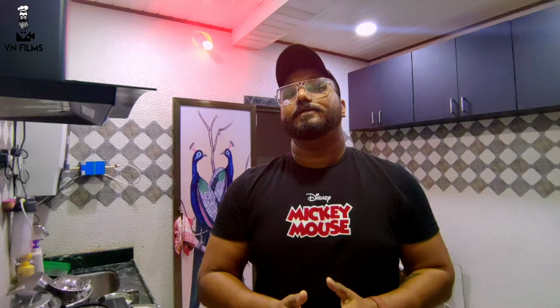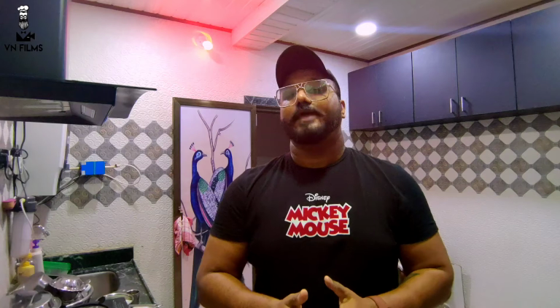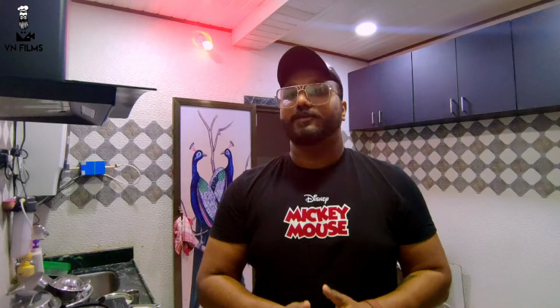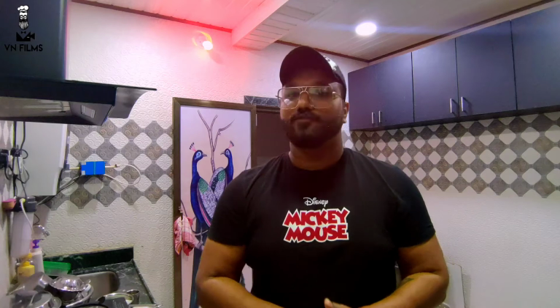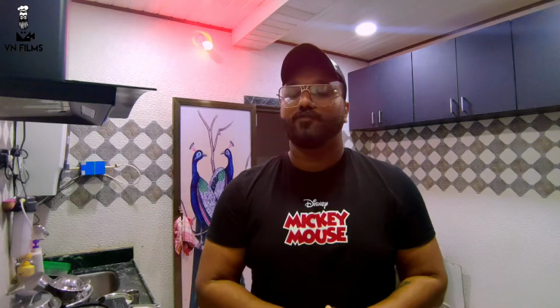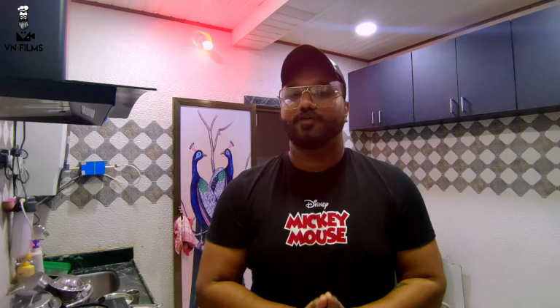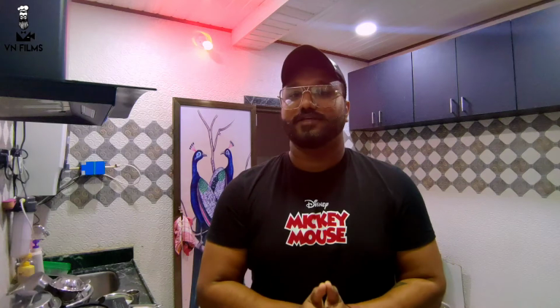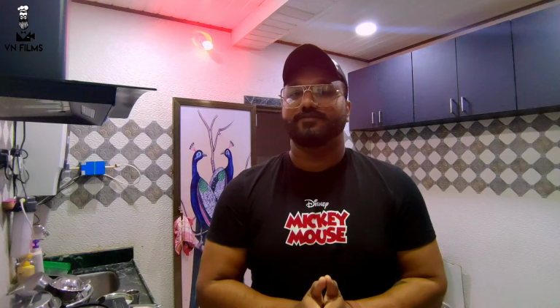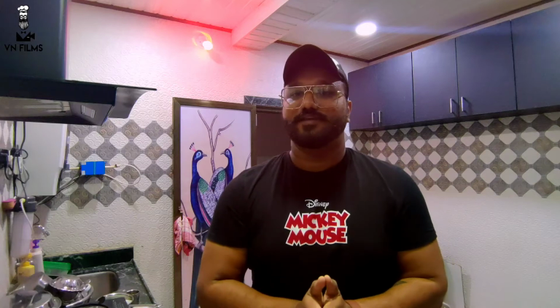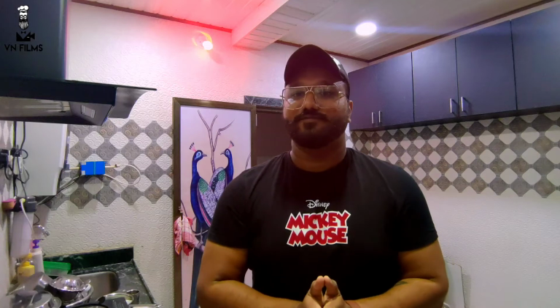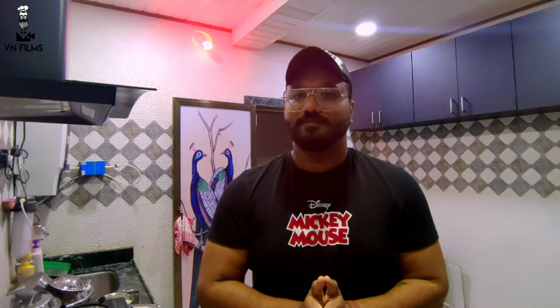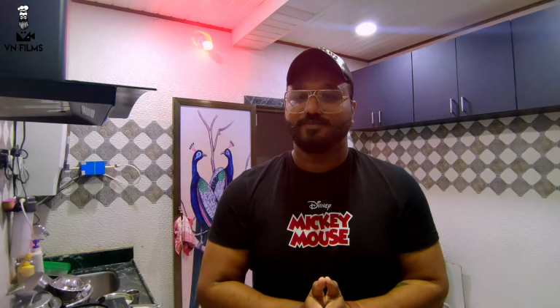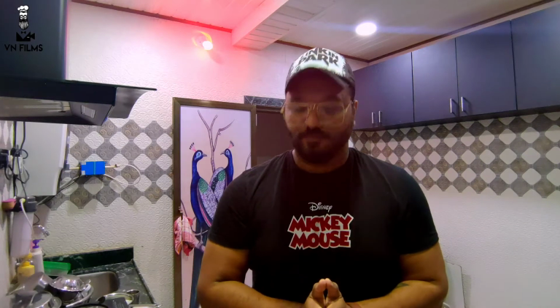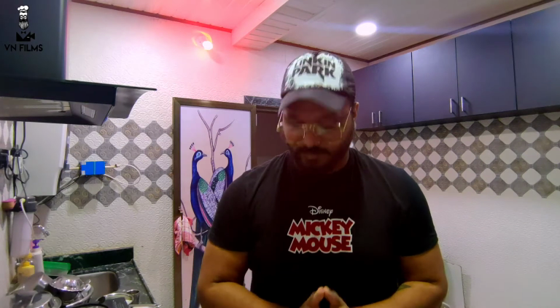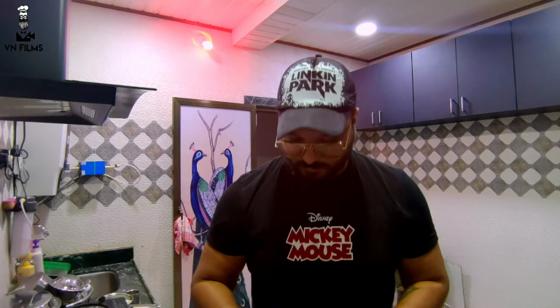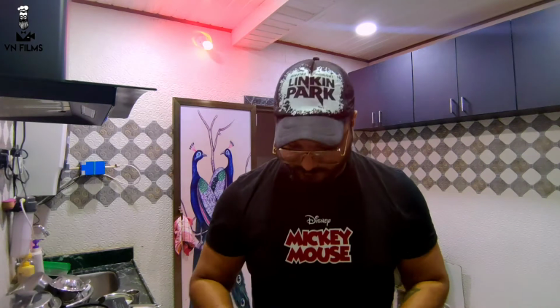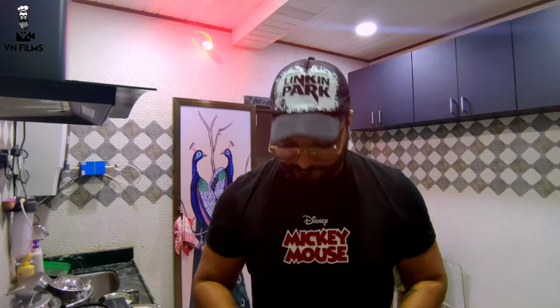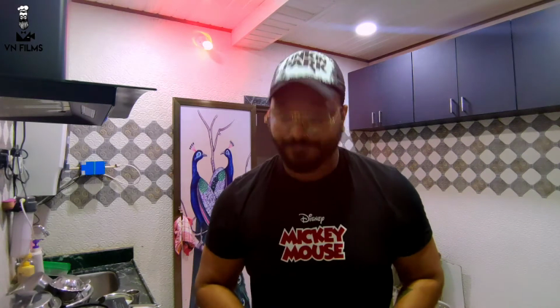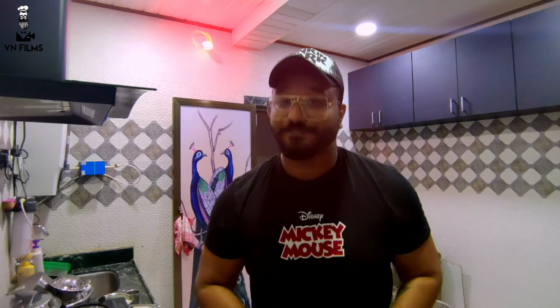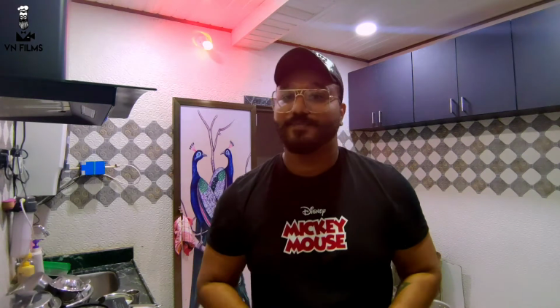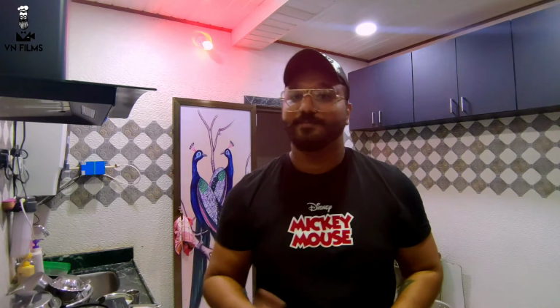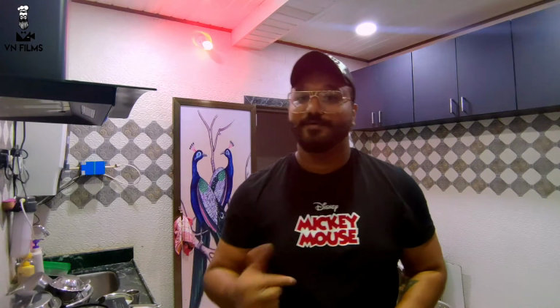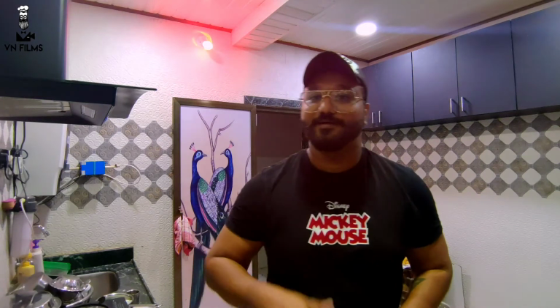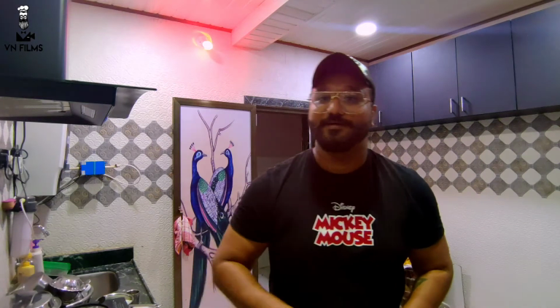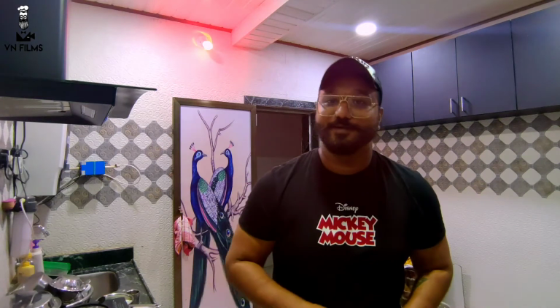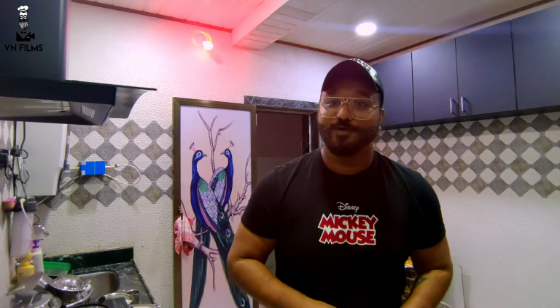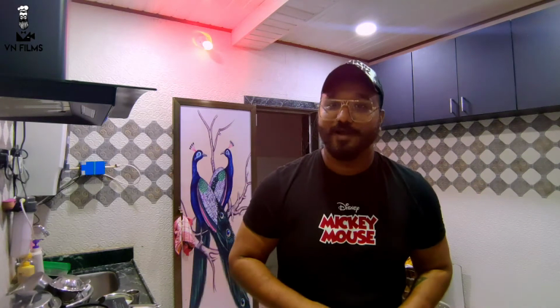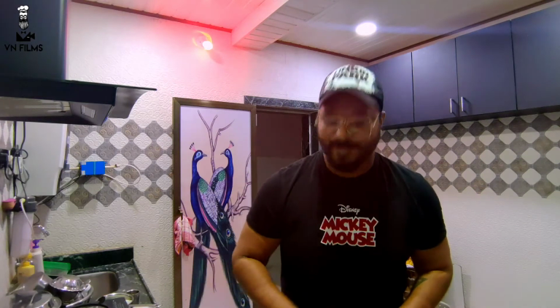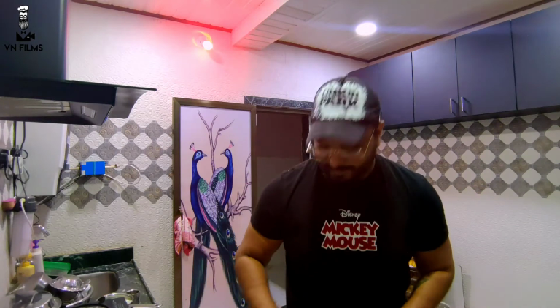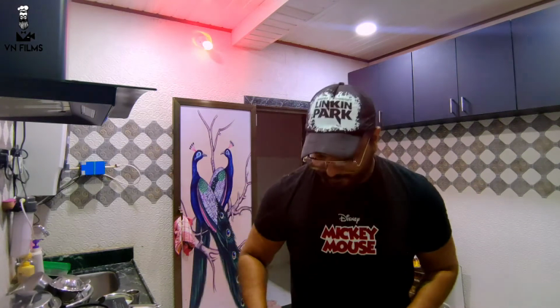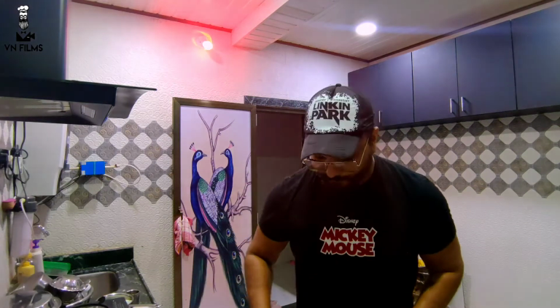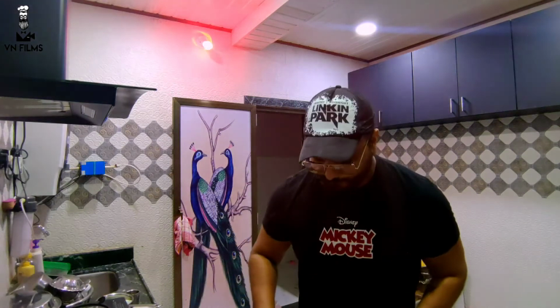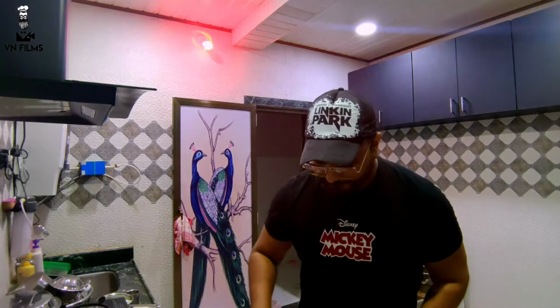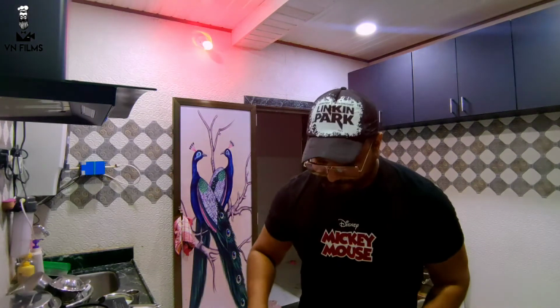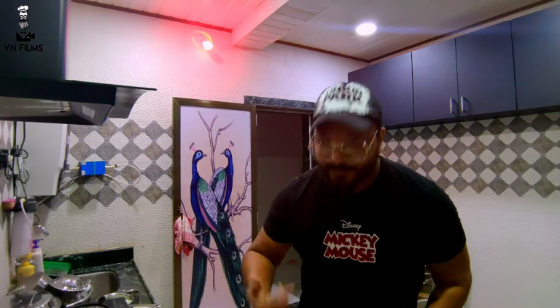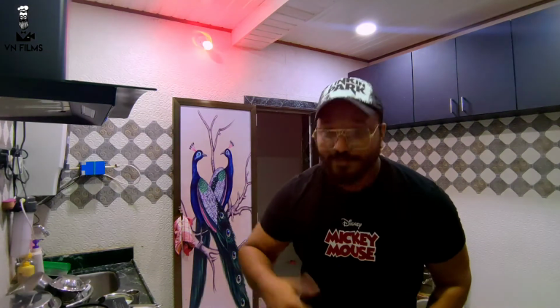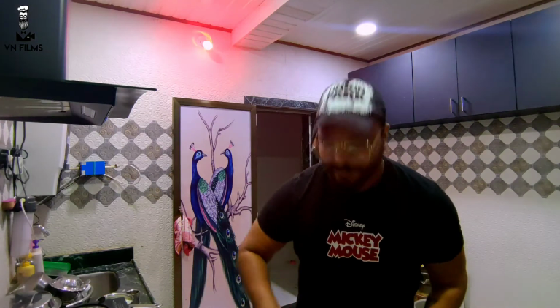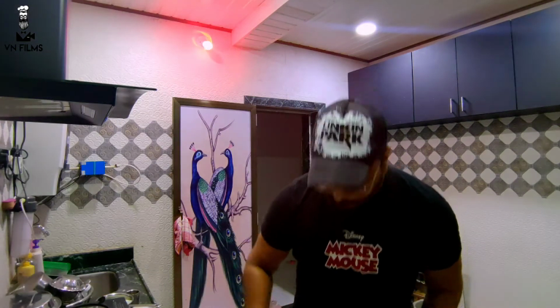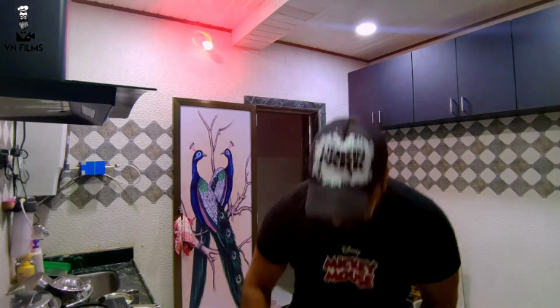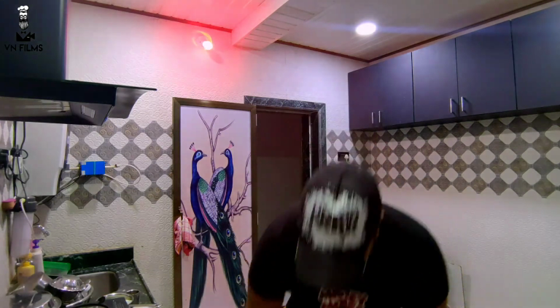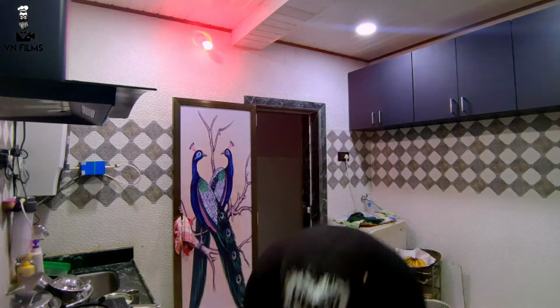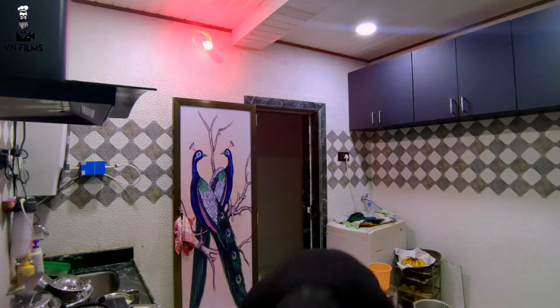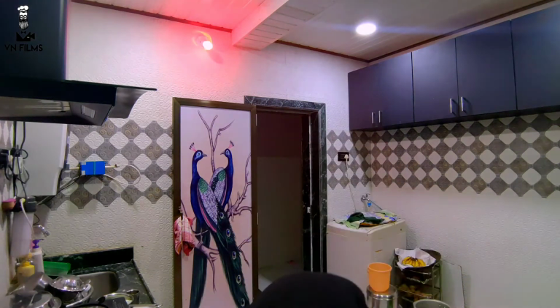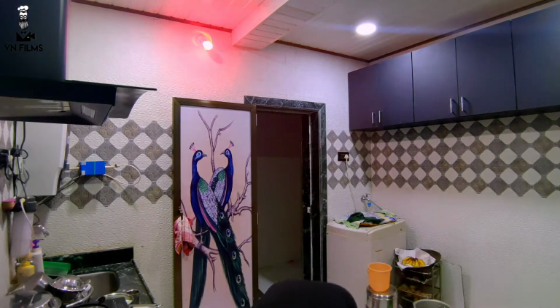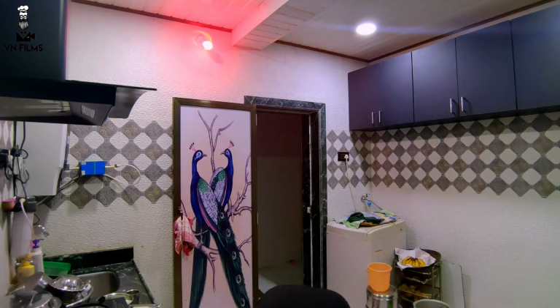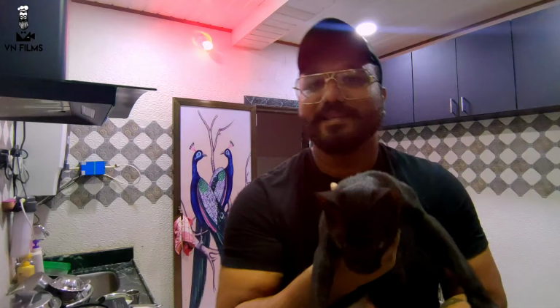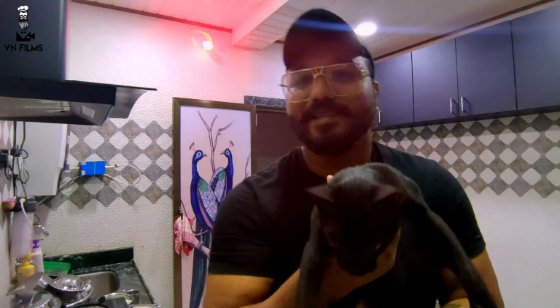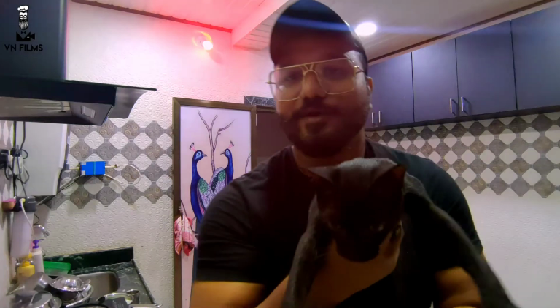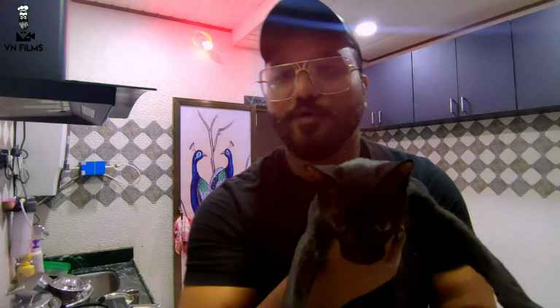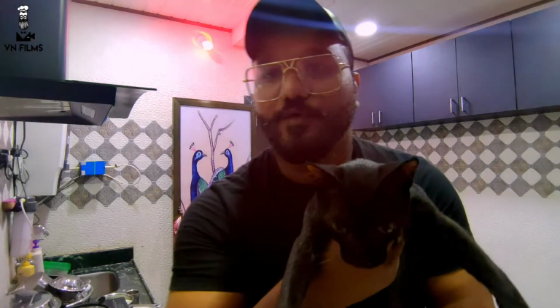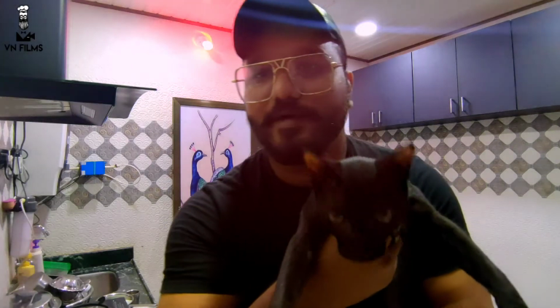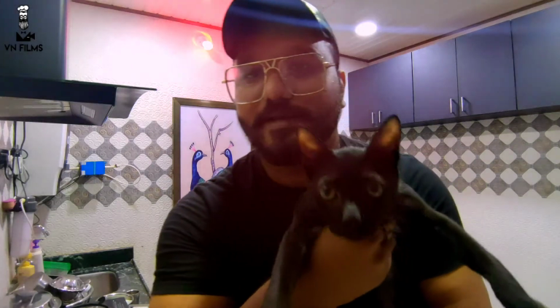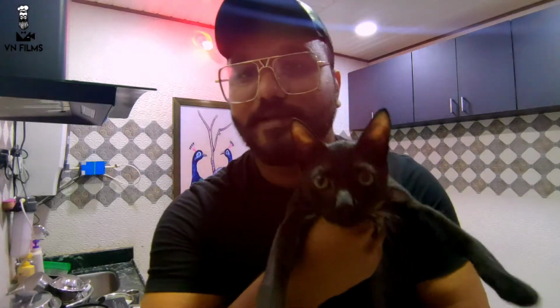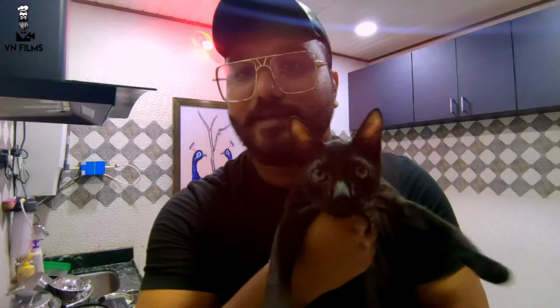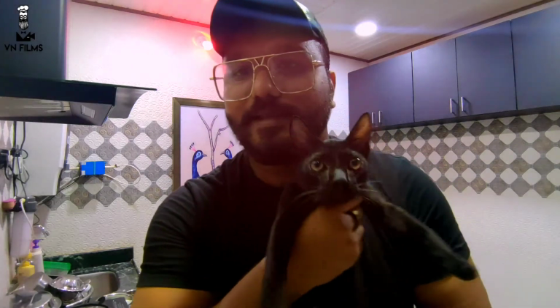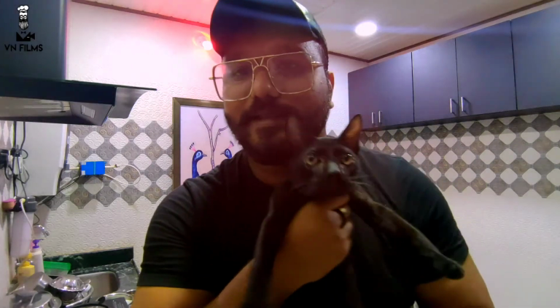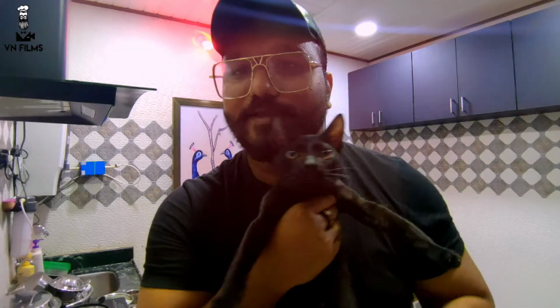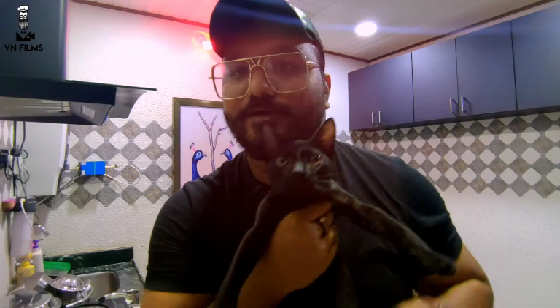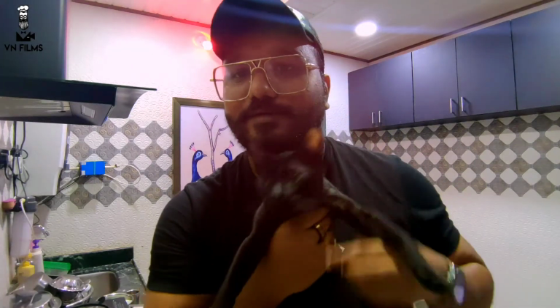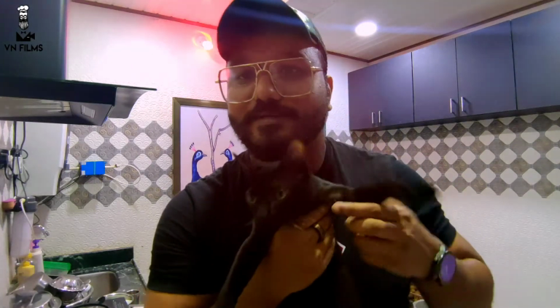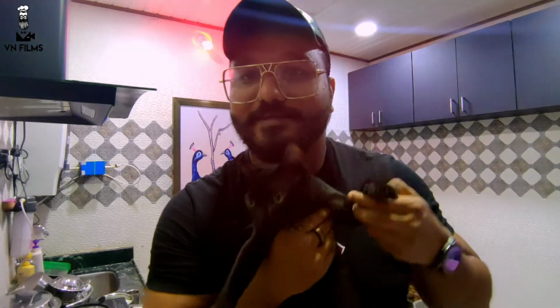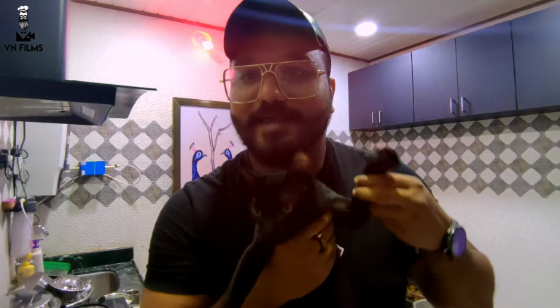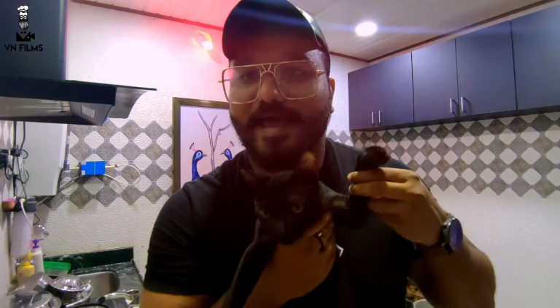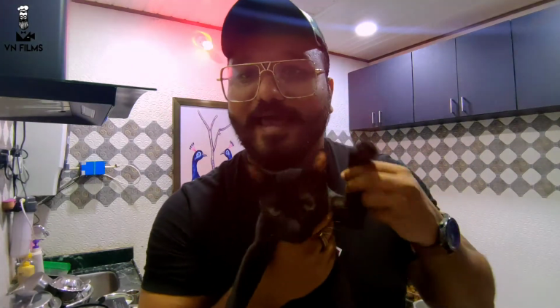Thank you for watching VN Films. My Leo is here. Let's meet you from Leo. Leo, say hi!